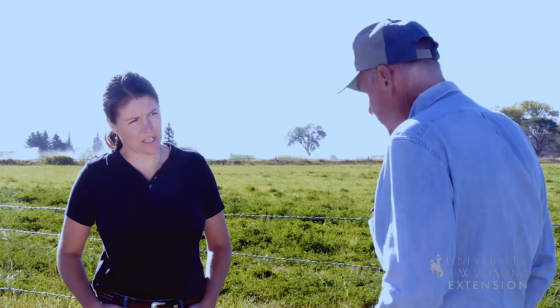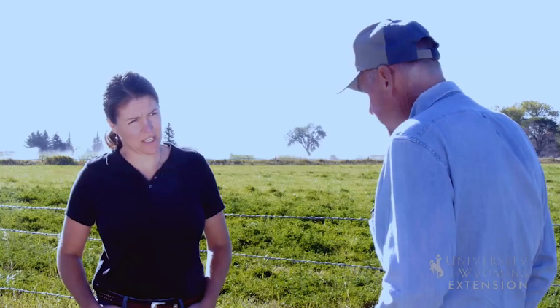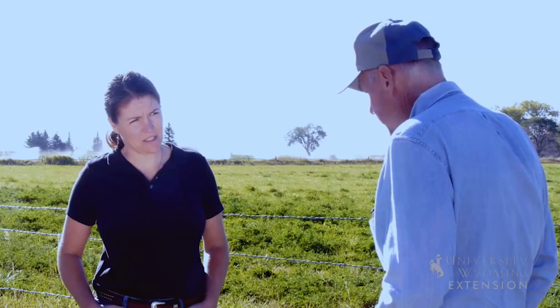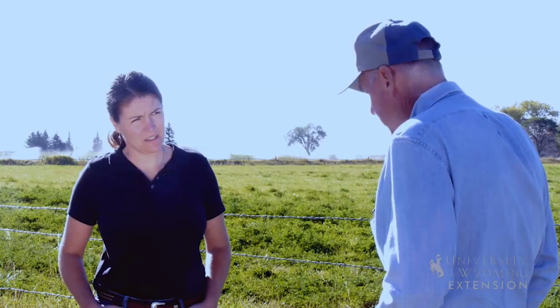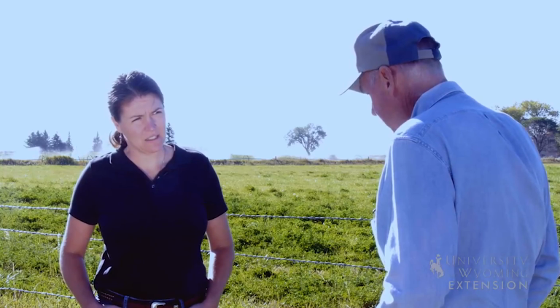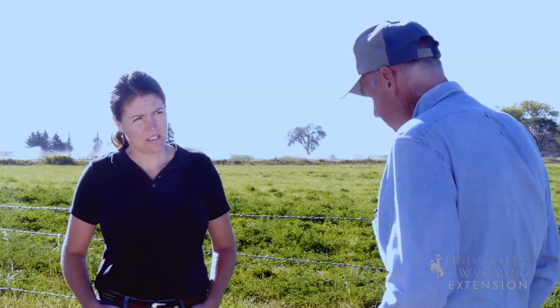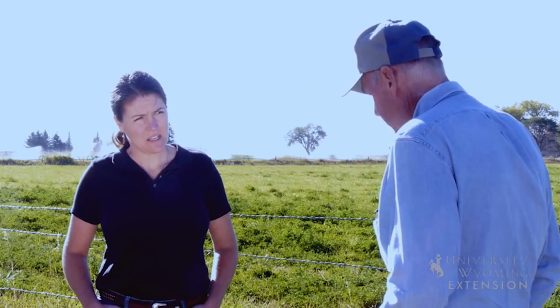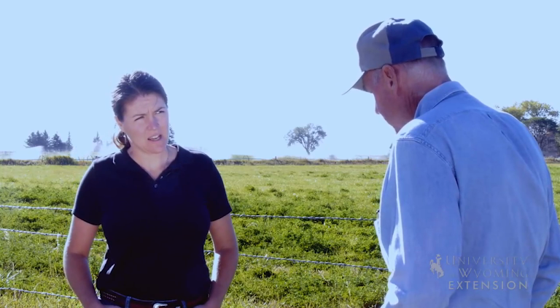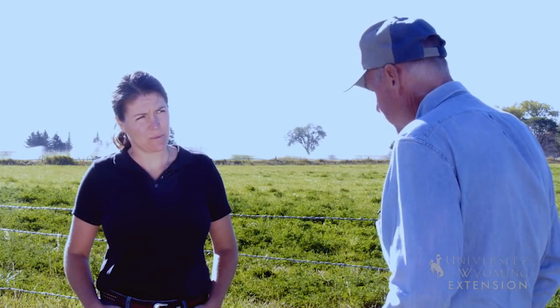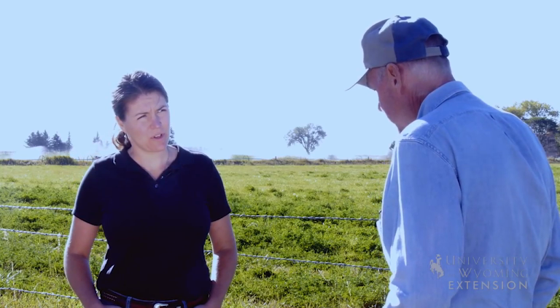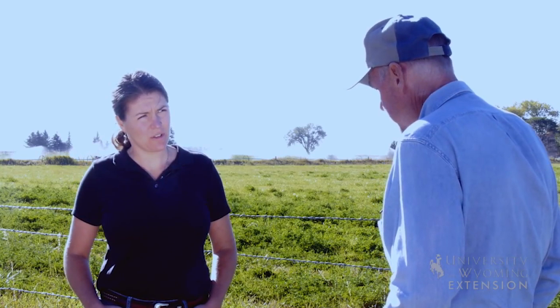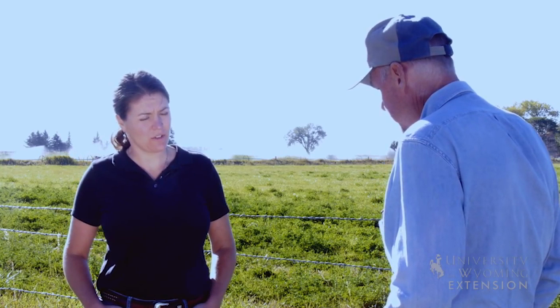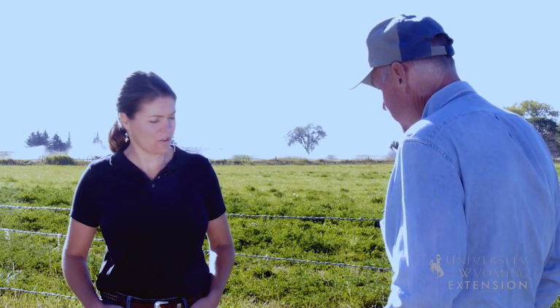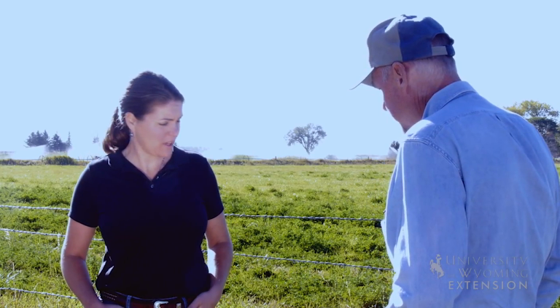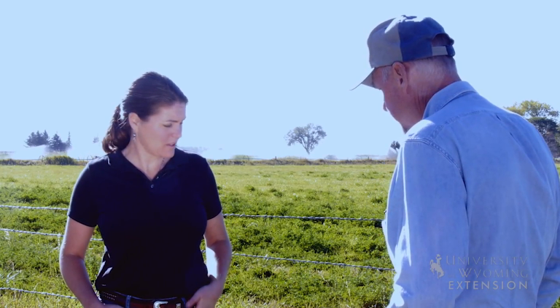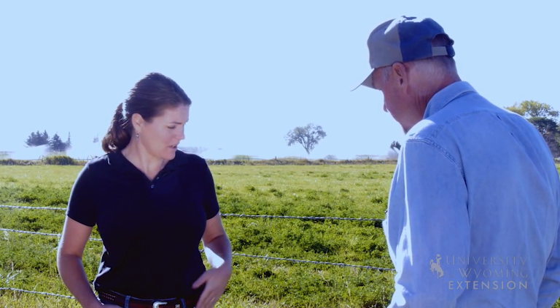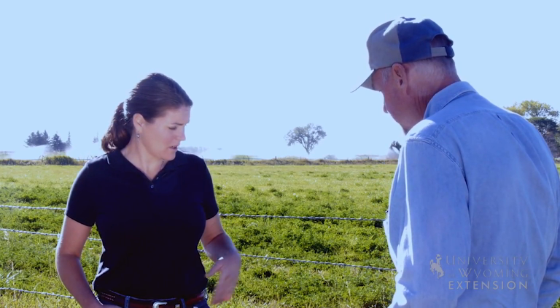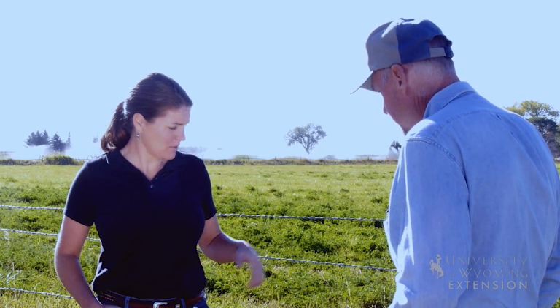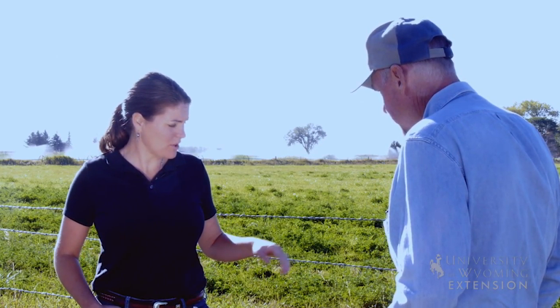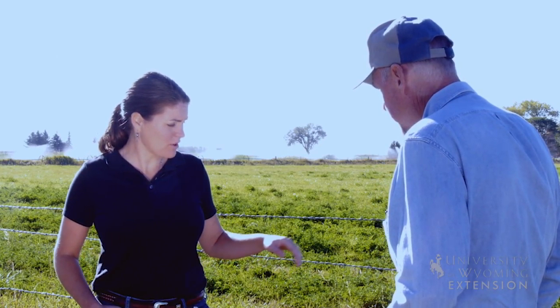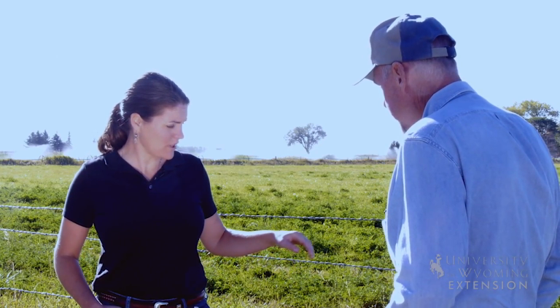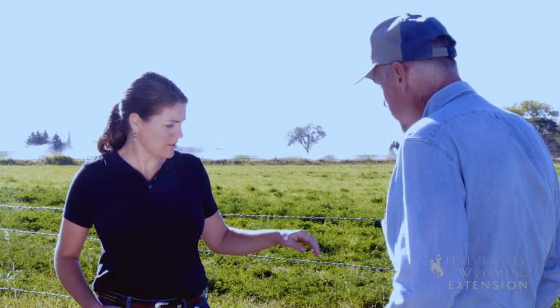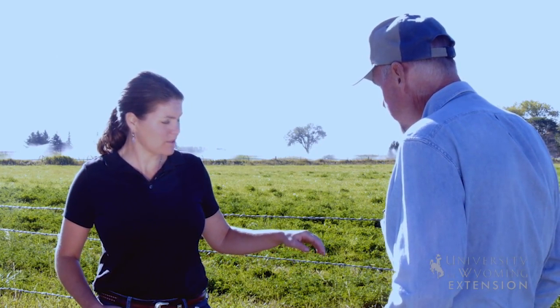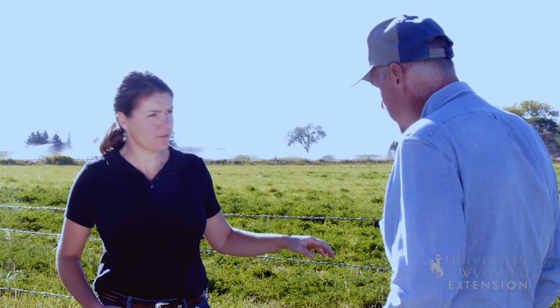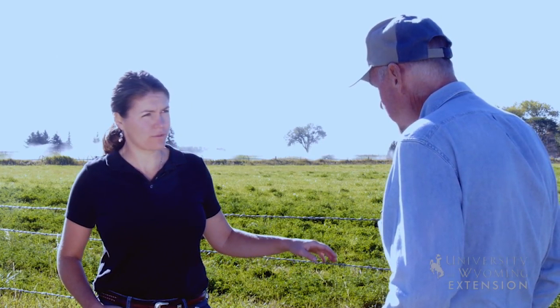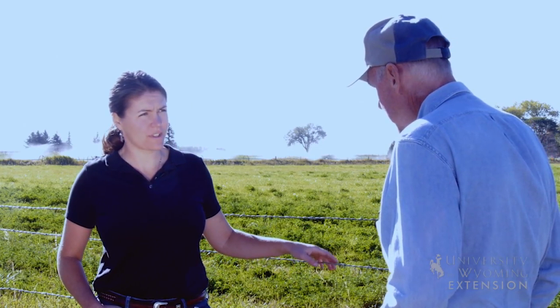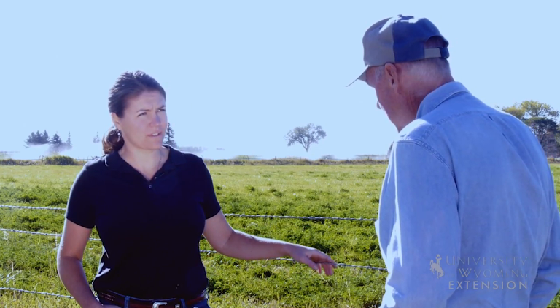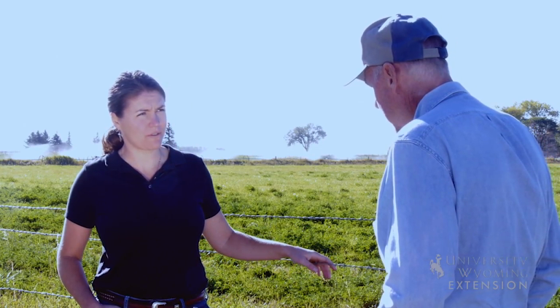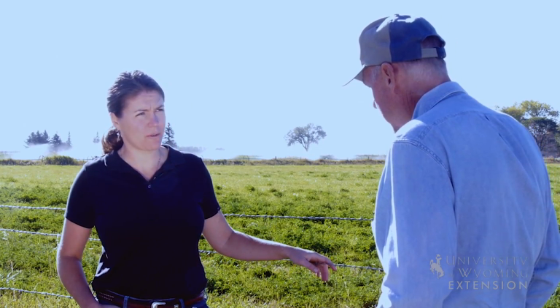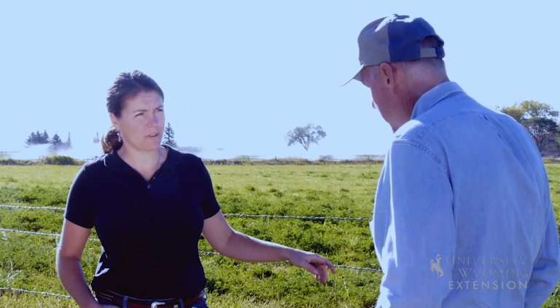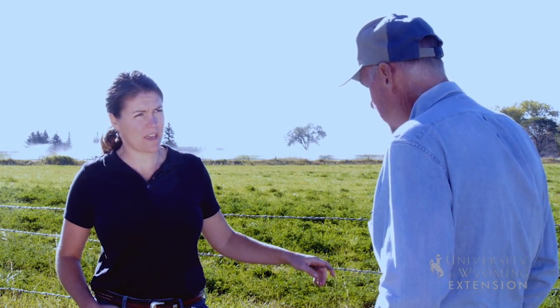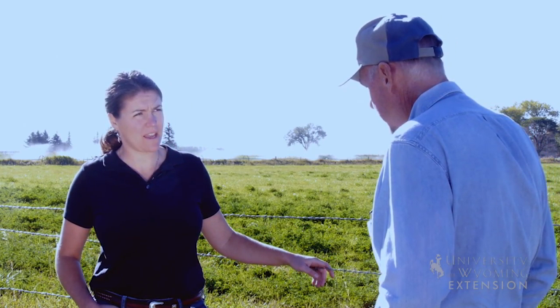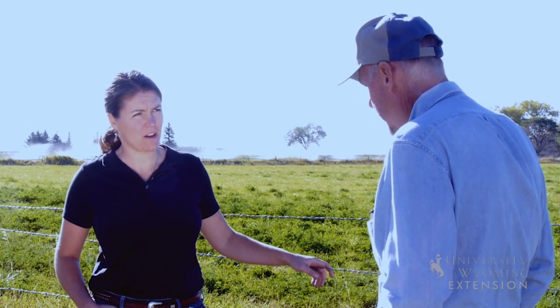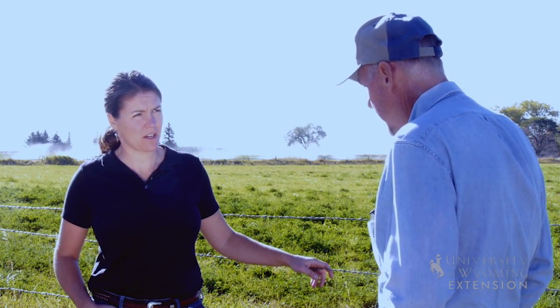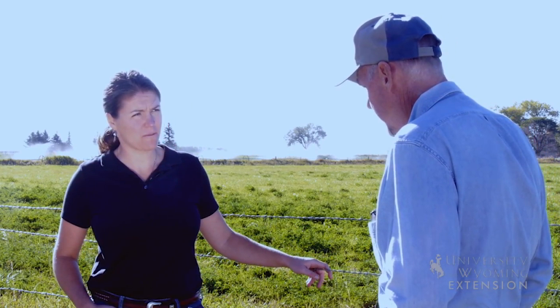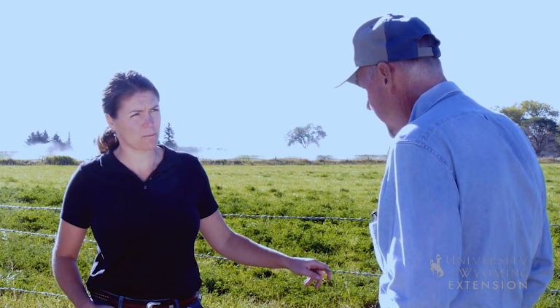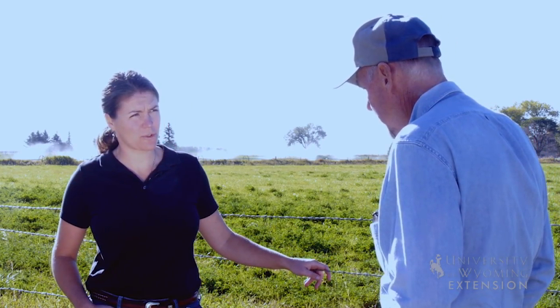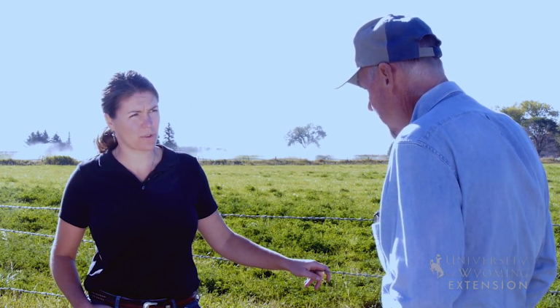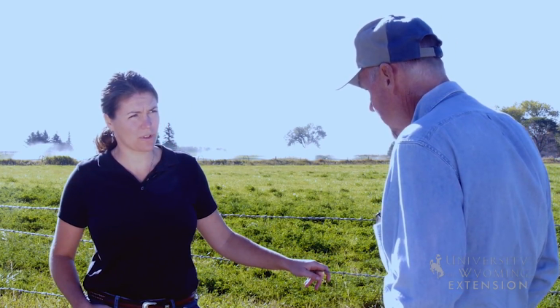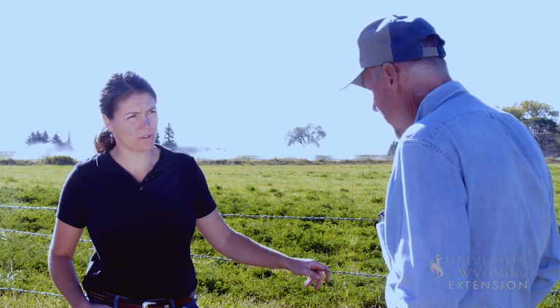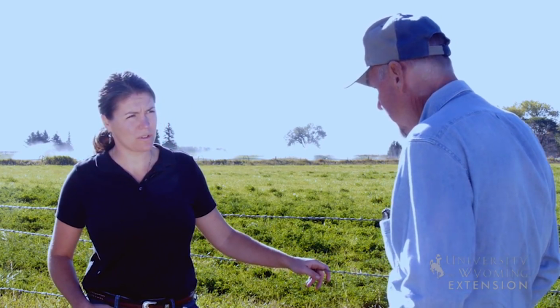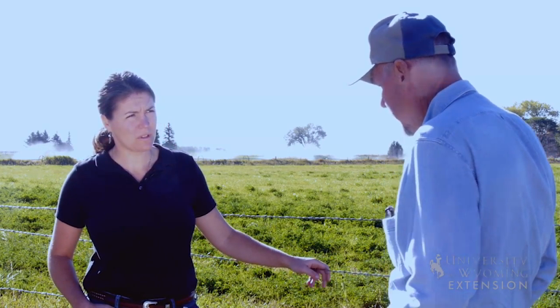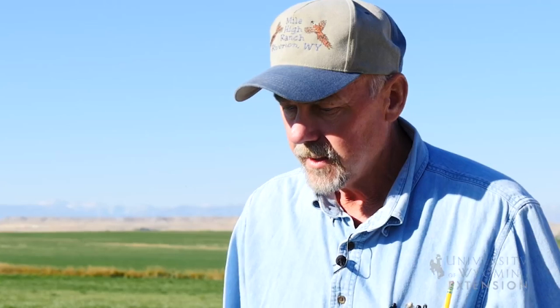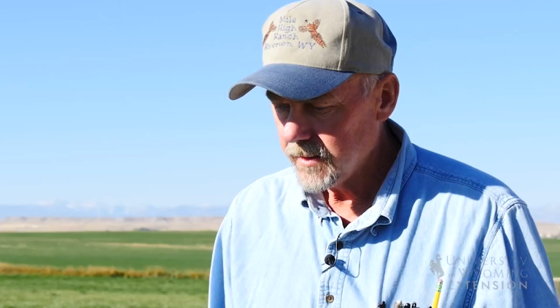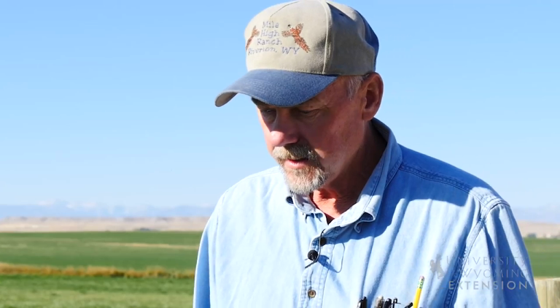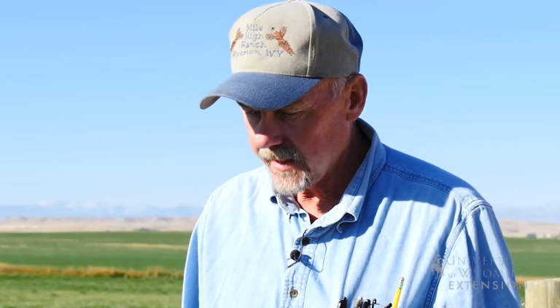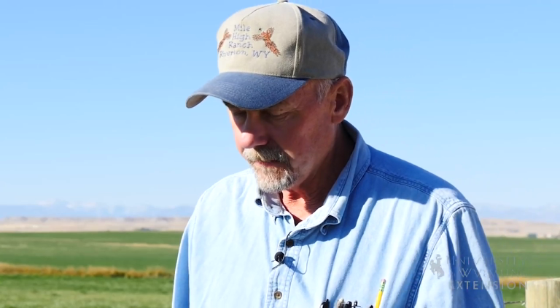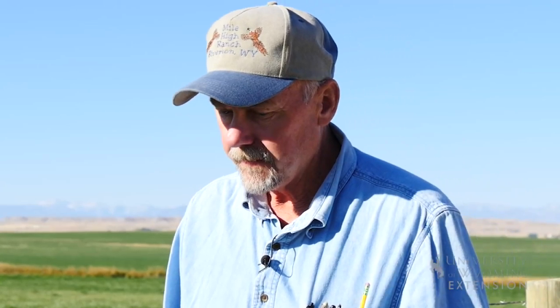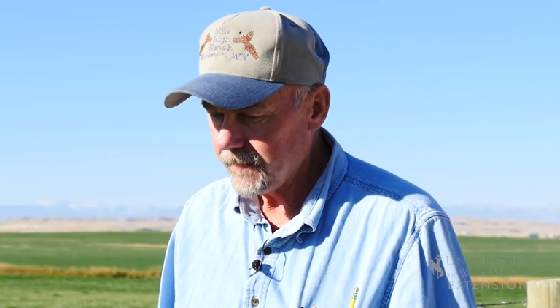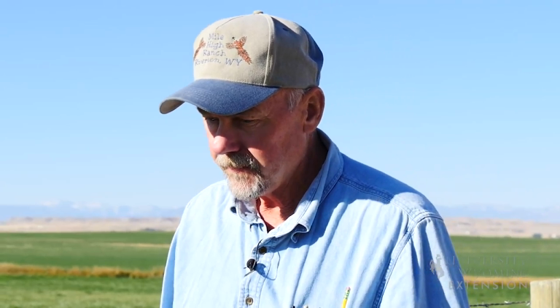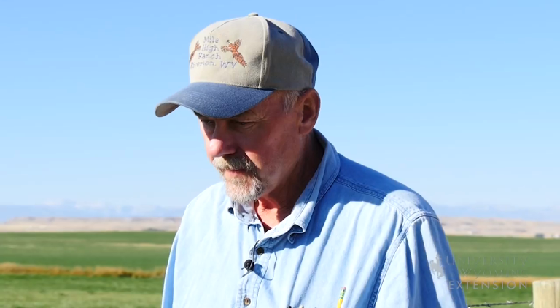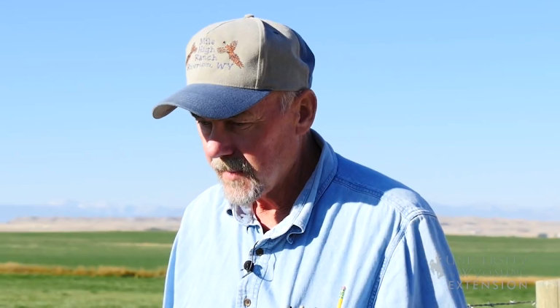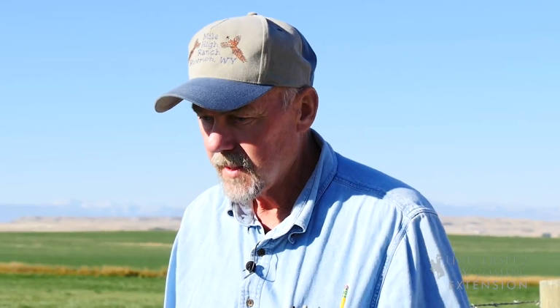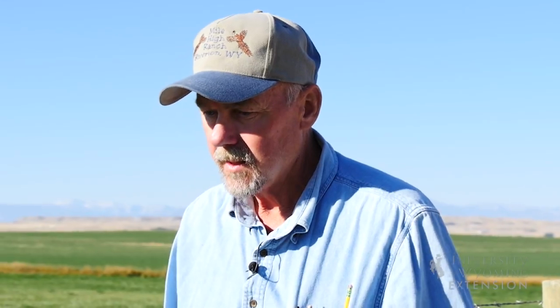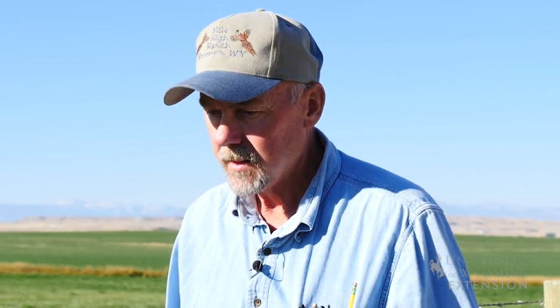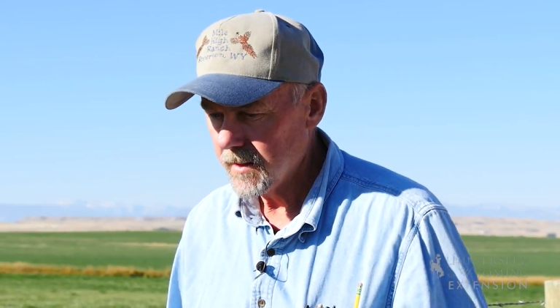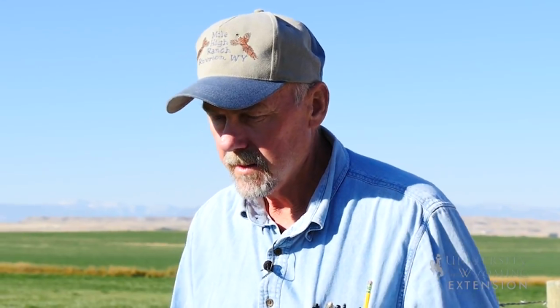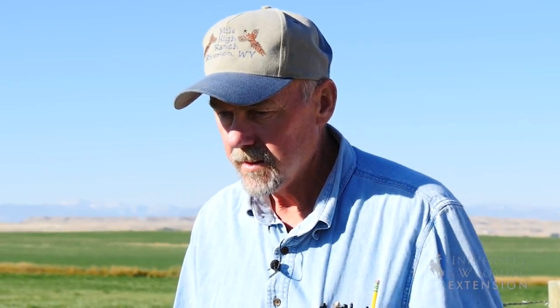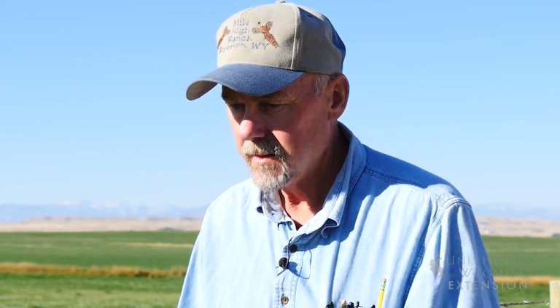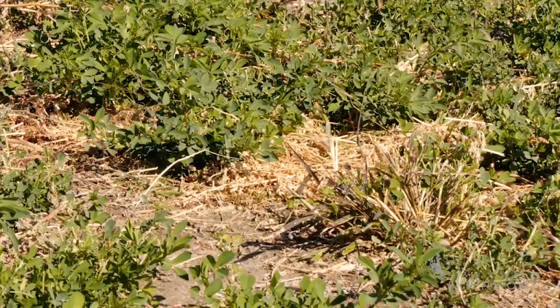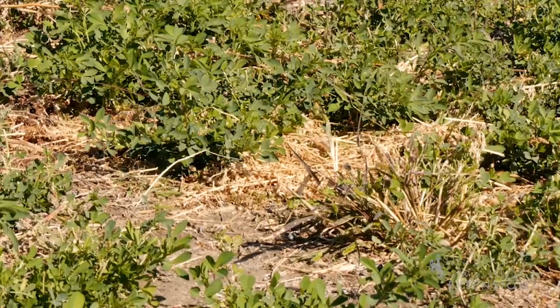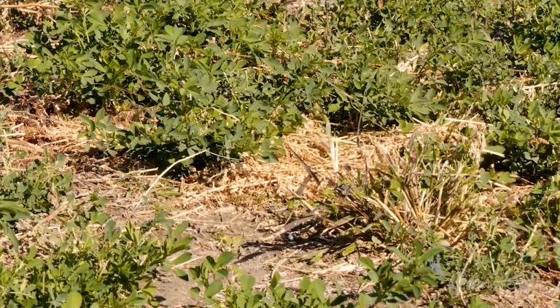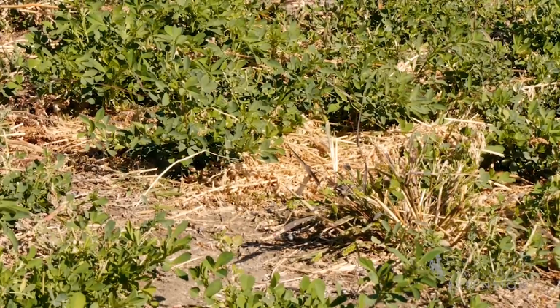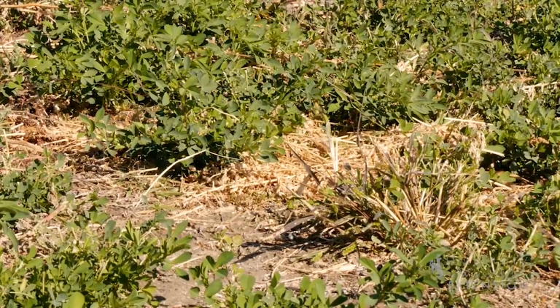So you do nutrient testing on your hay? Yes. And we all know that the nutrients in the hay all come from the soil. So what are some of your soil management practices?